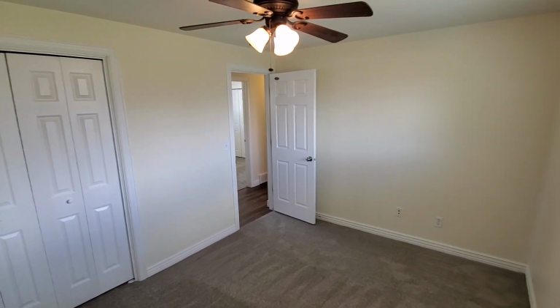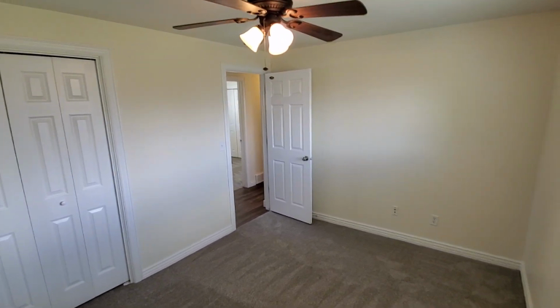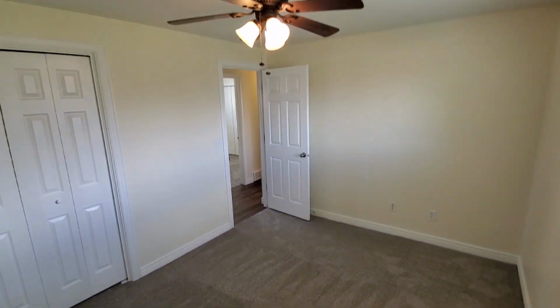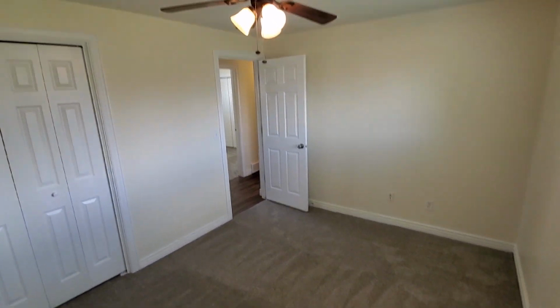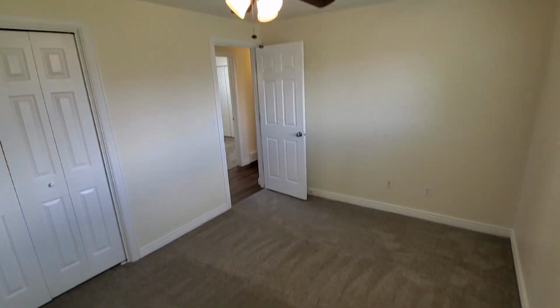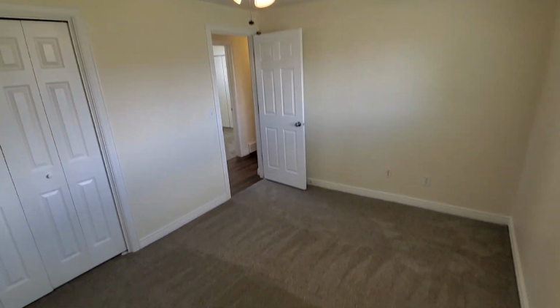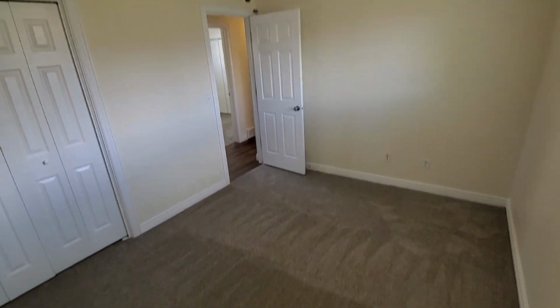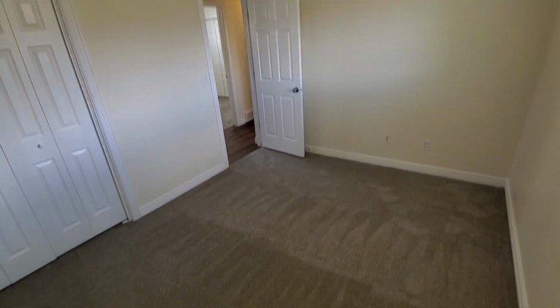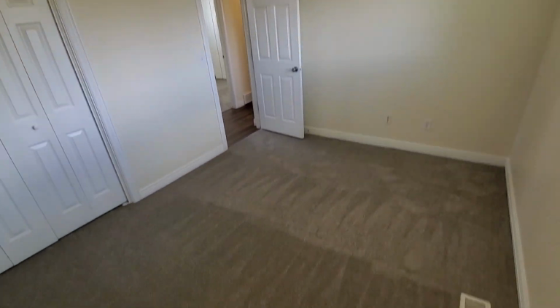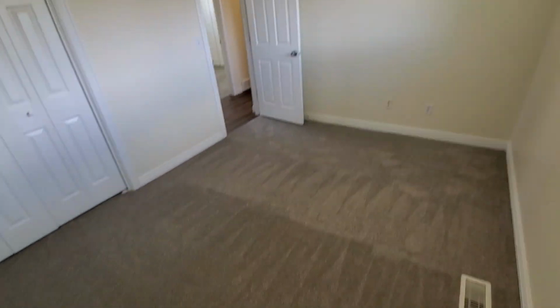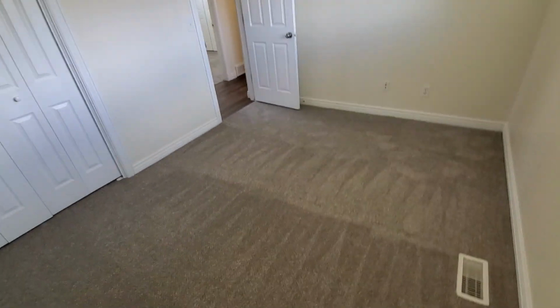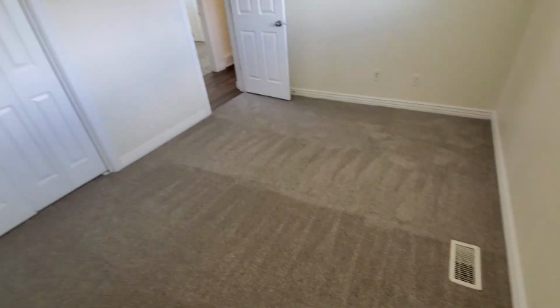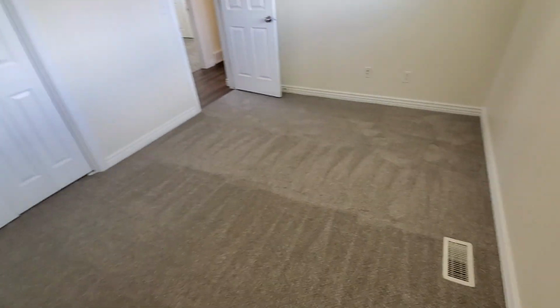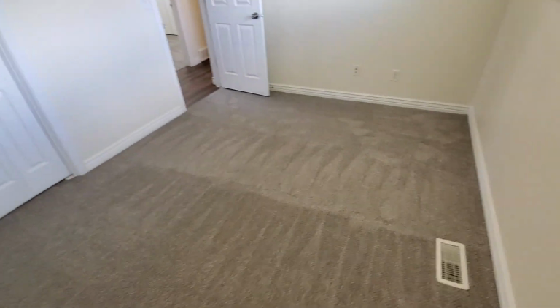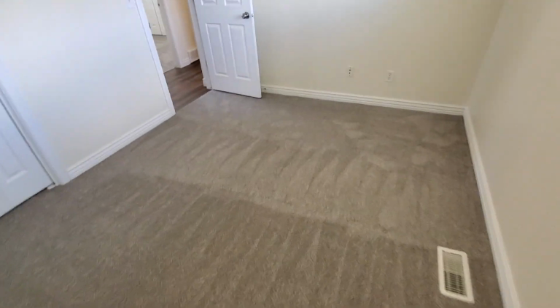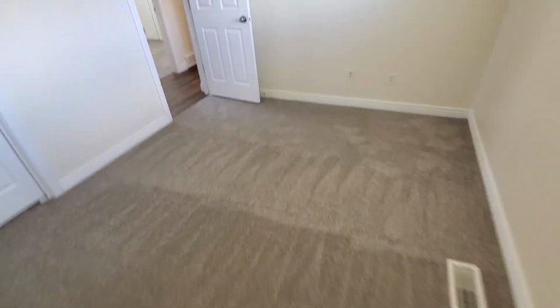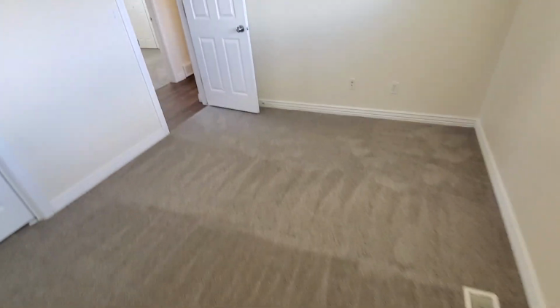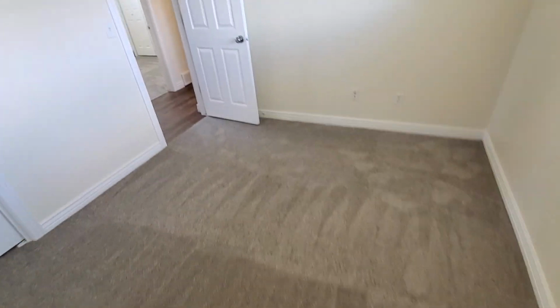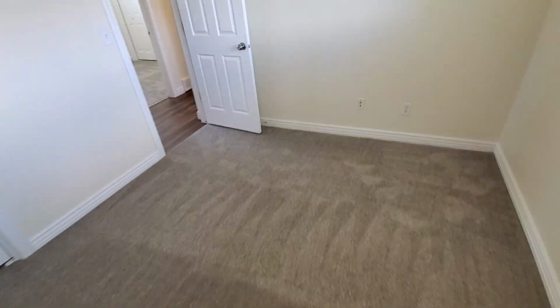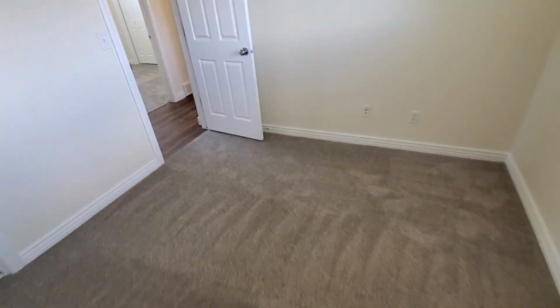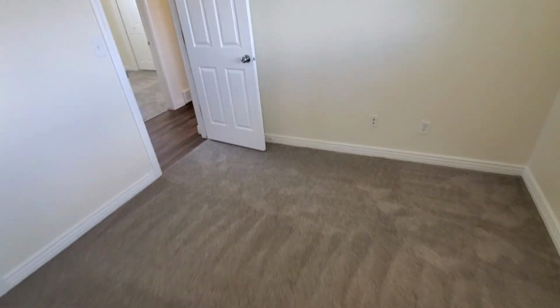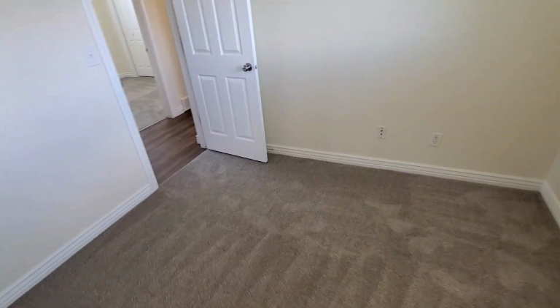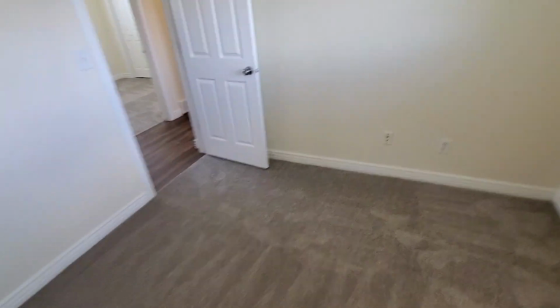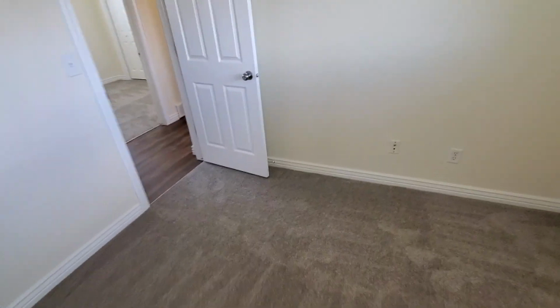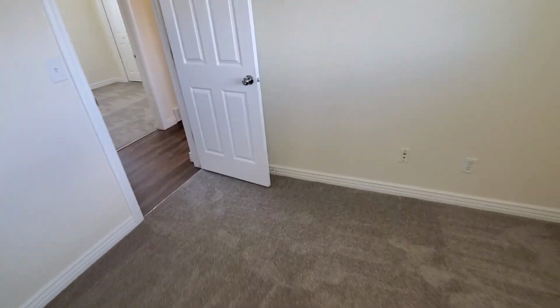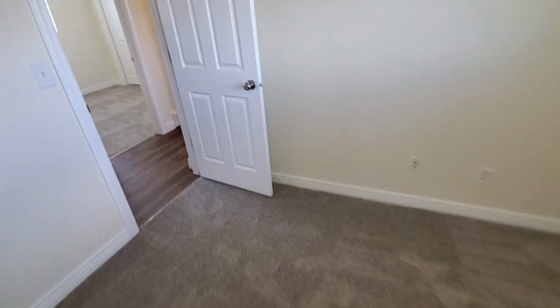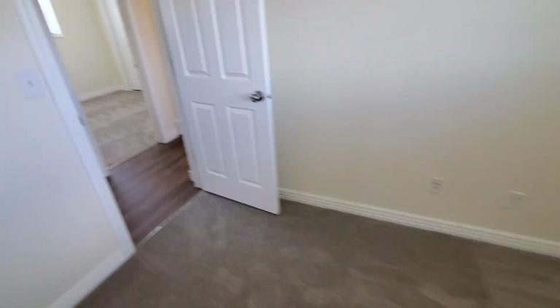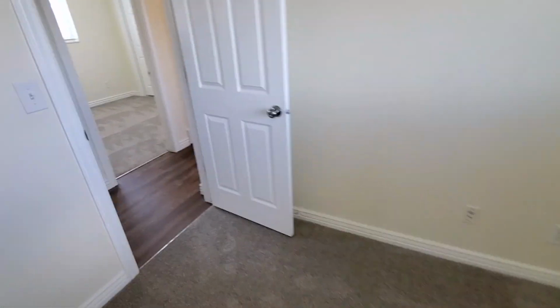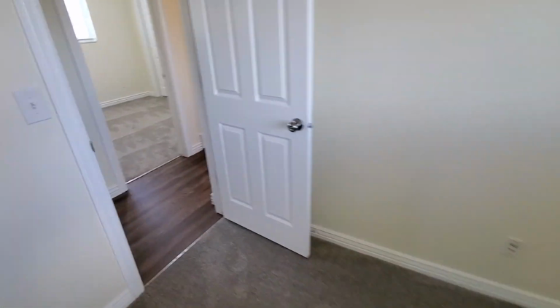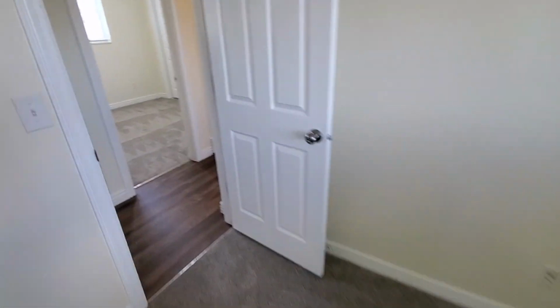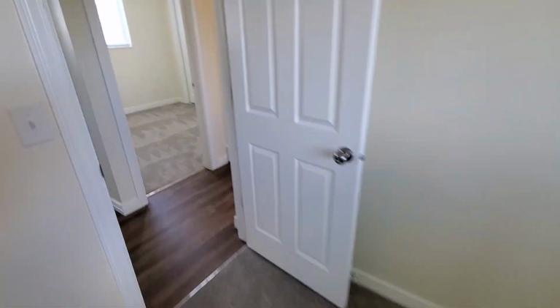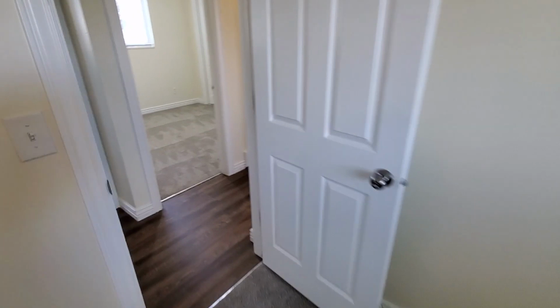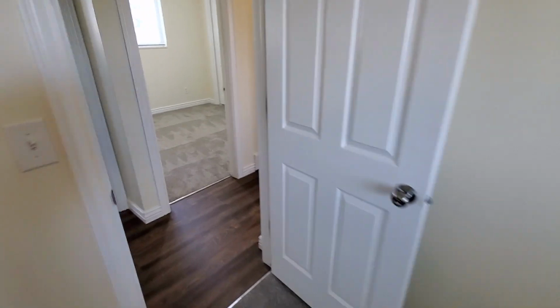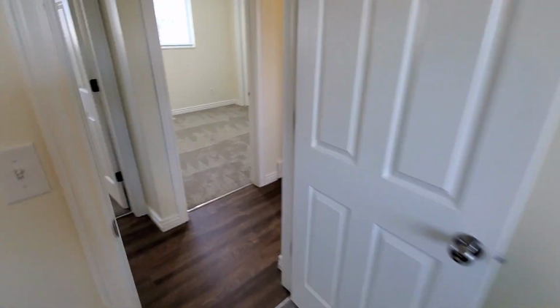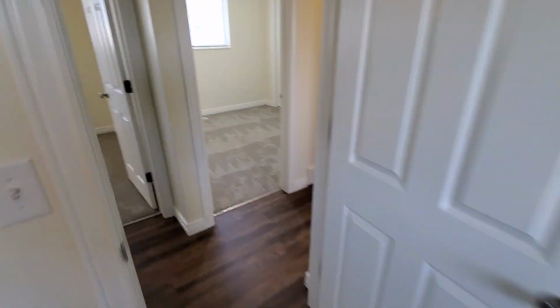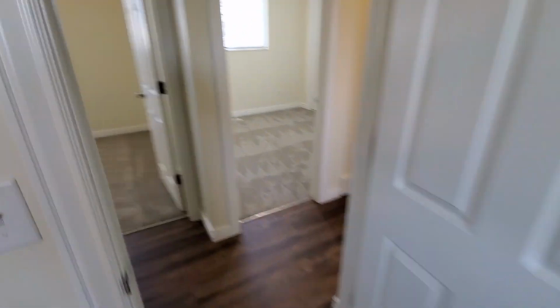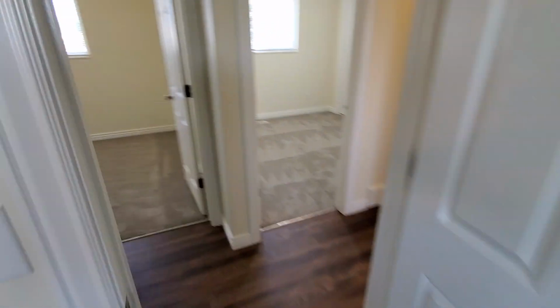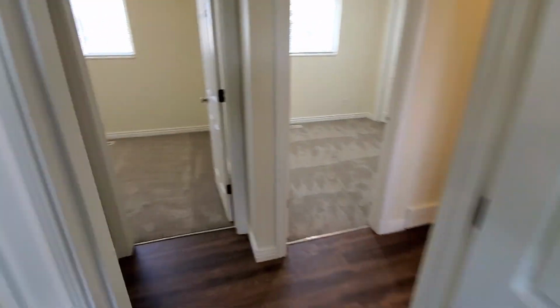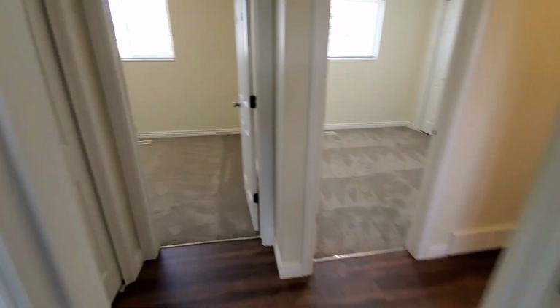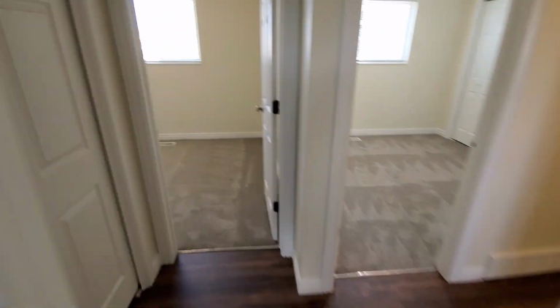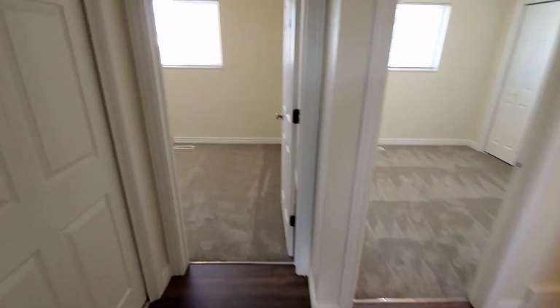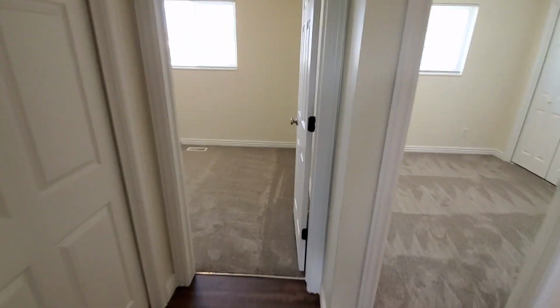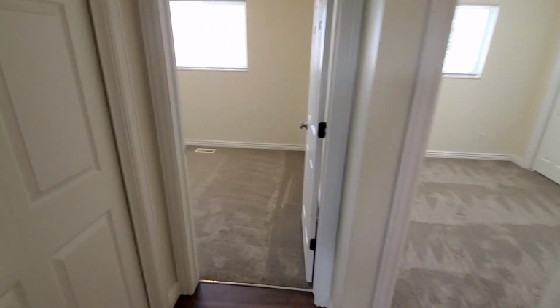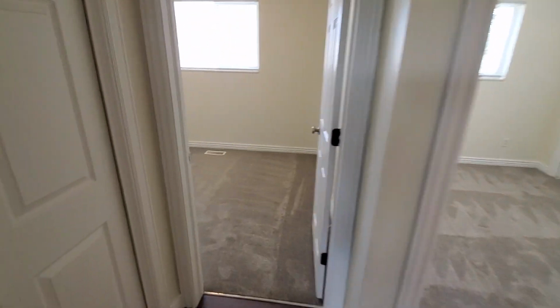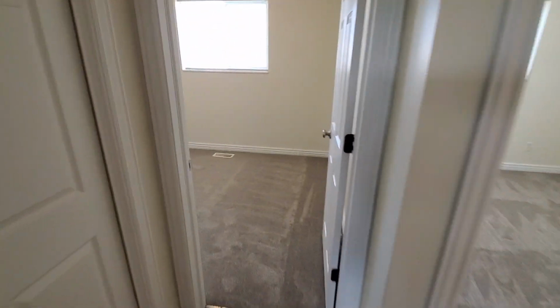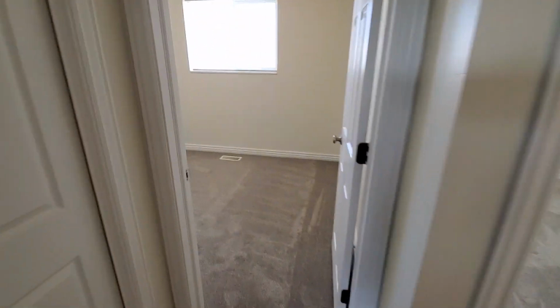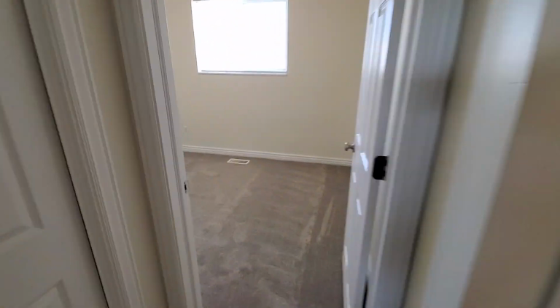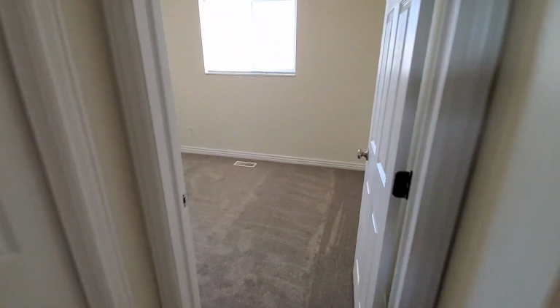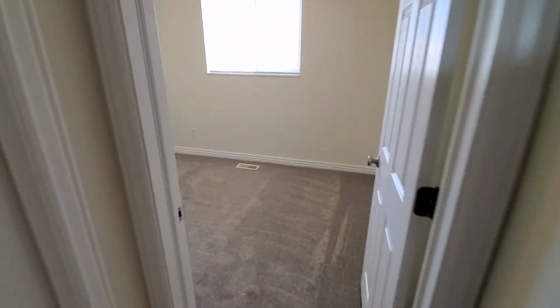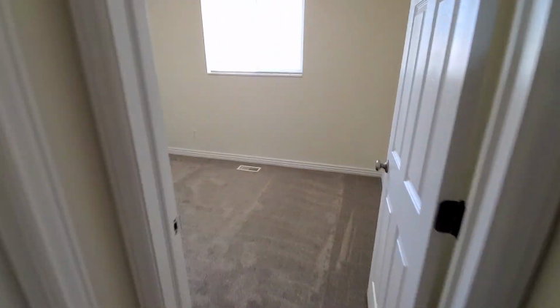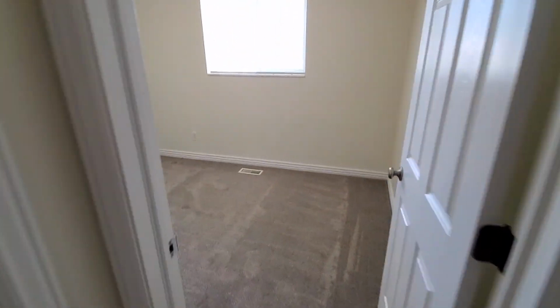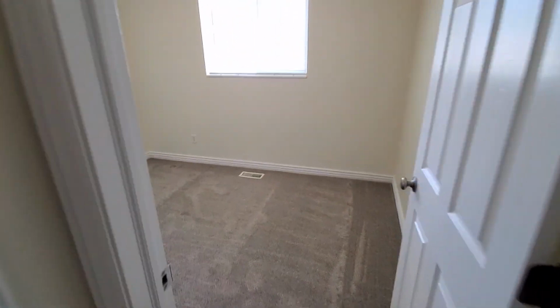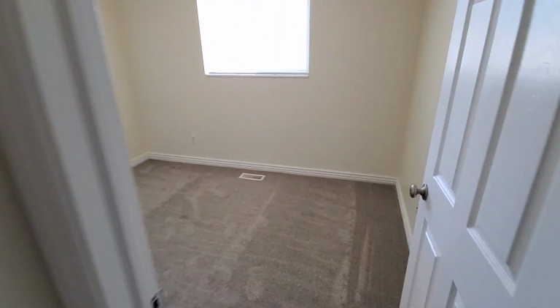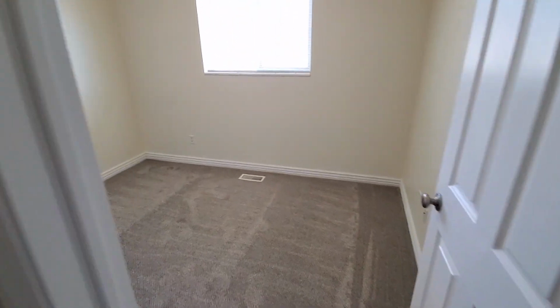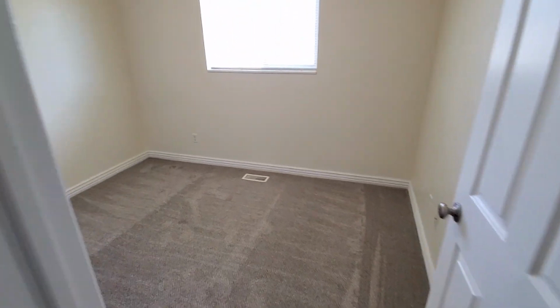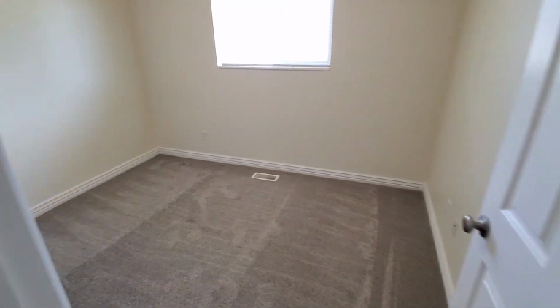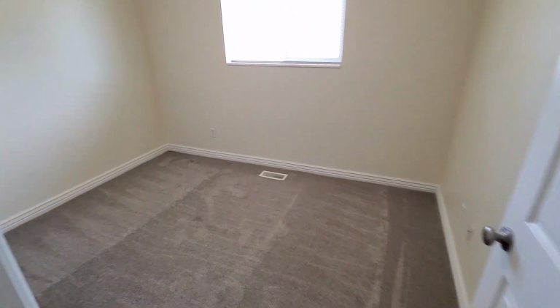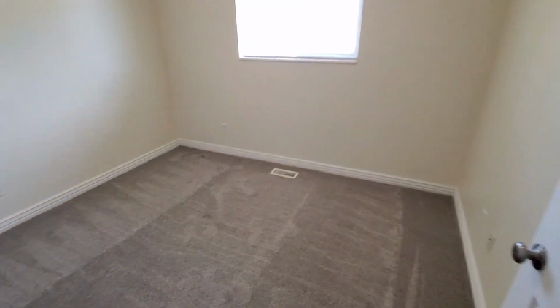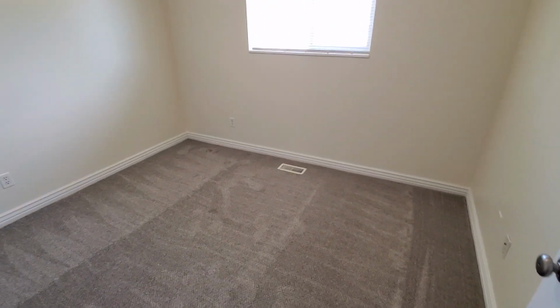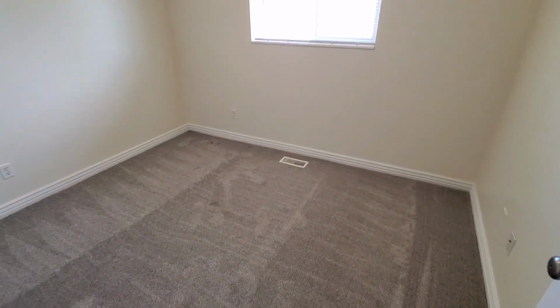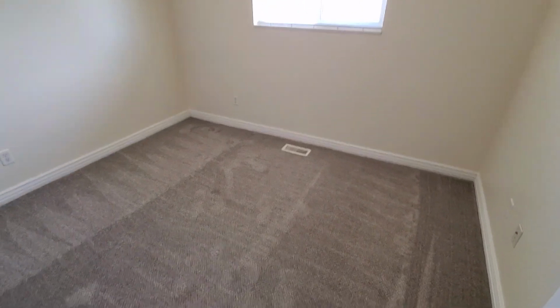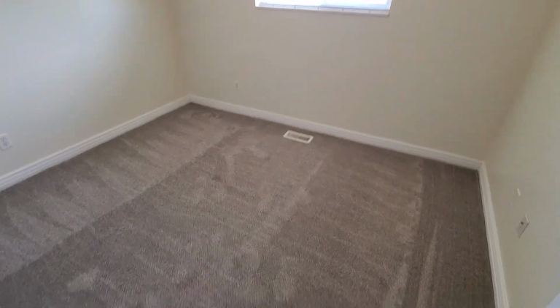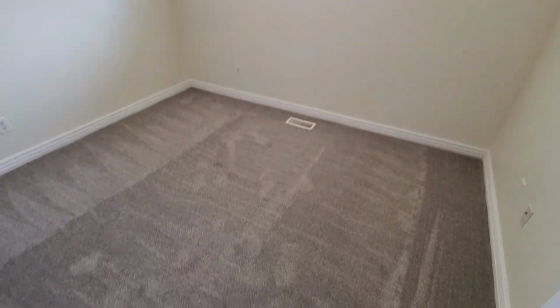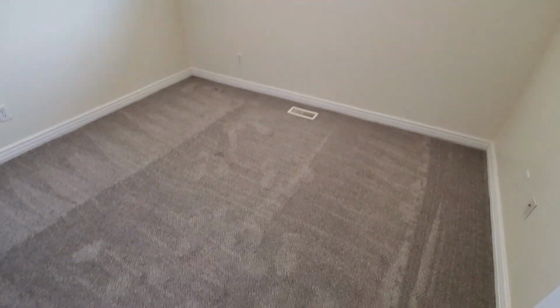Nice neutral color palette throughout. And then we've got our third and final bedroom on this main floor.